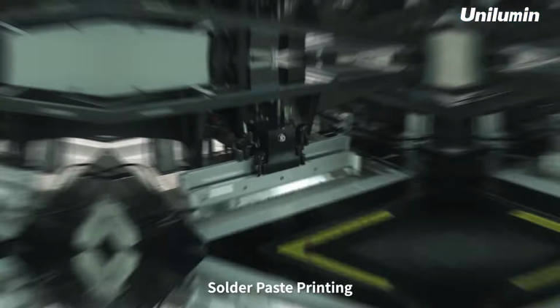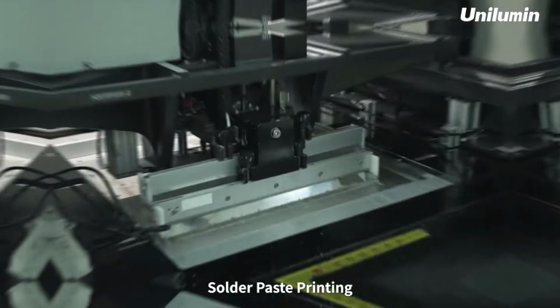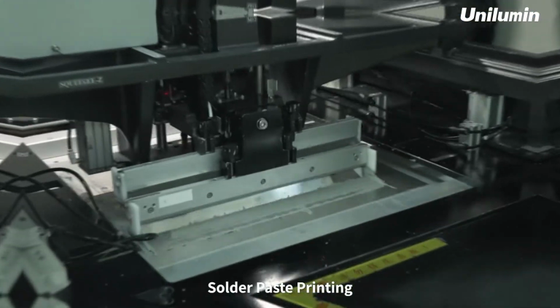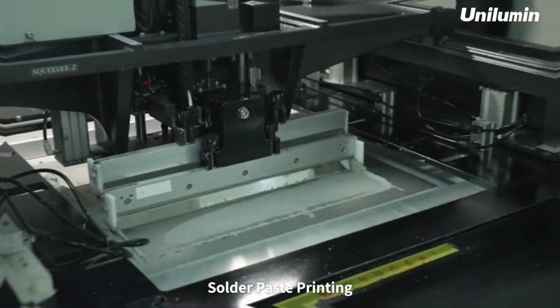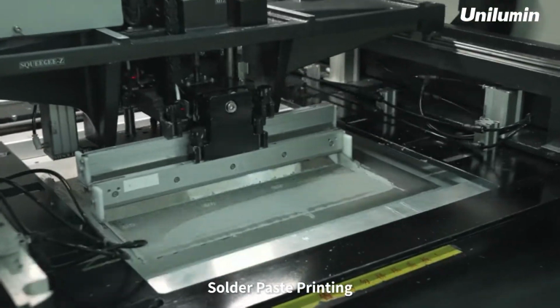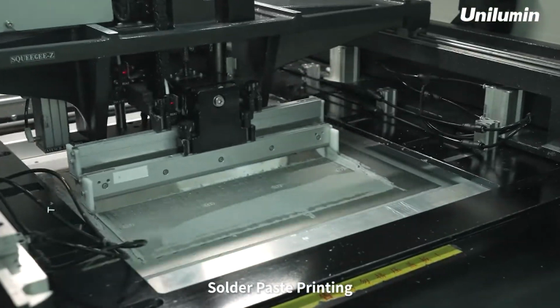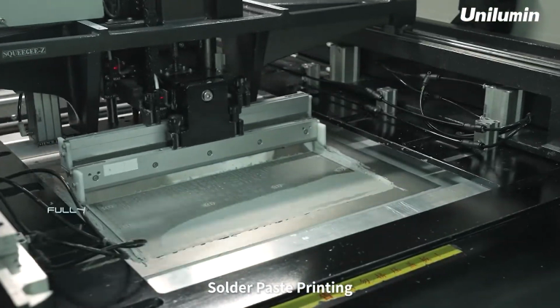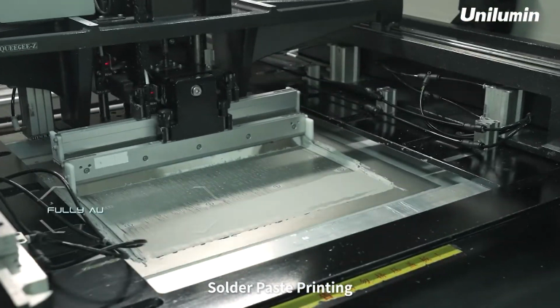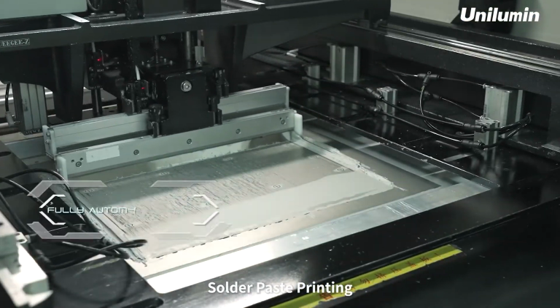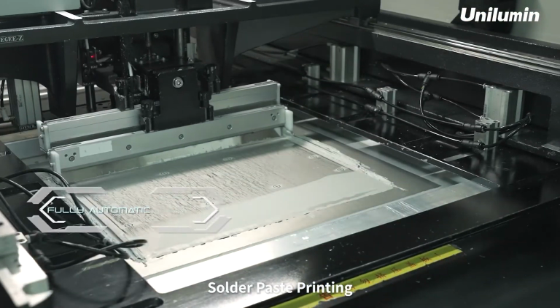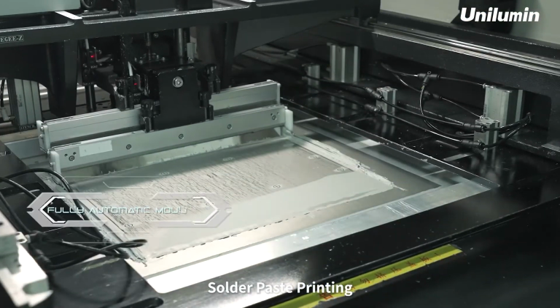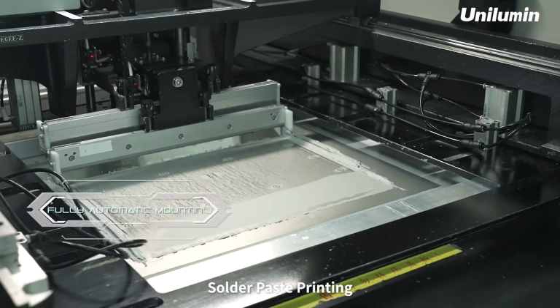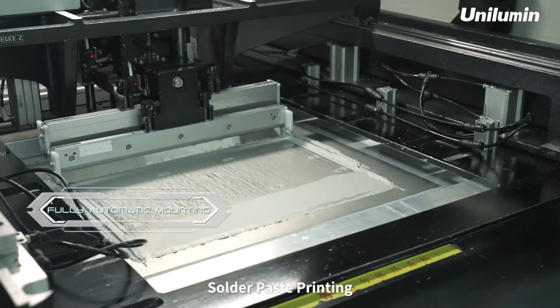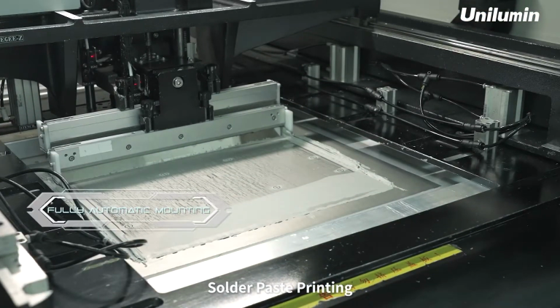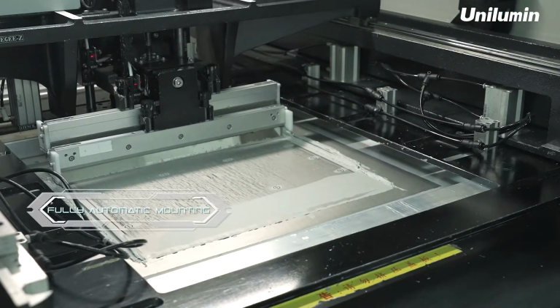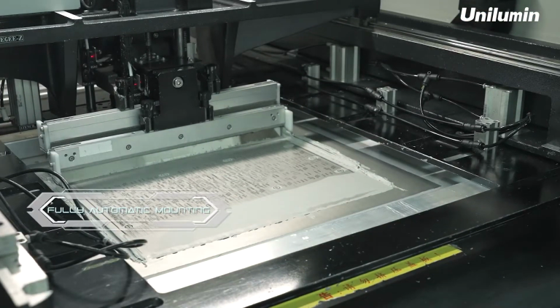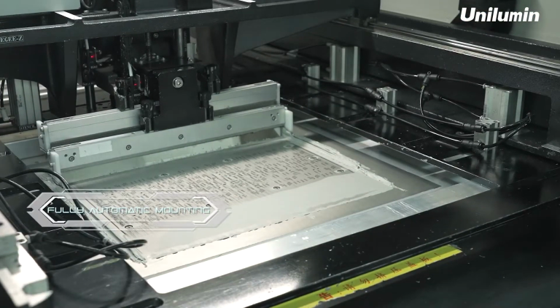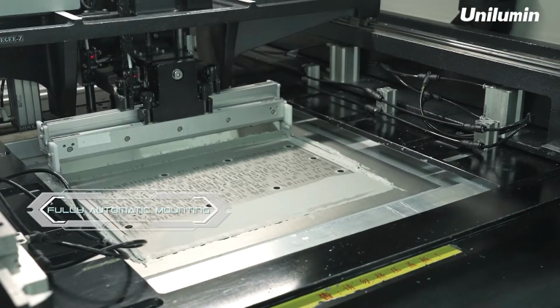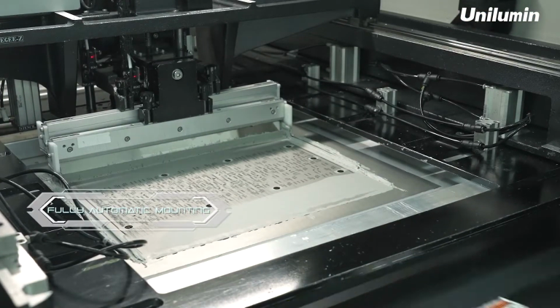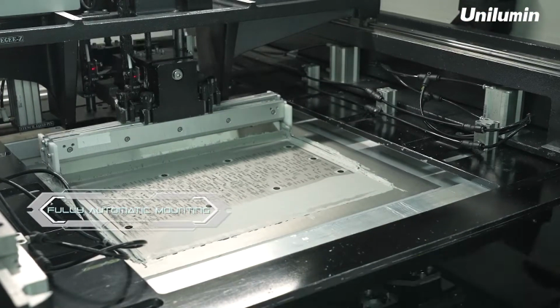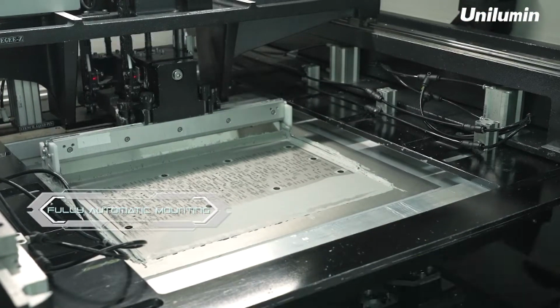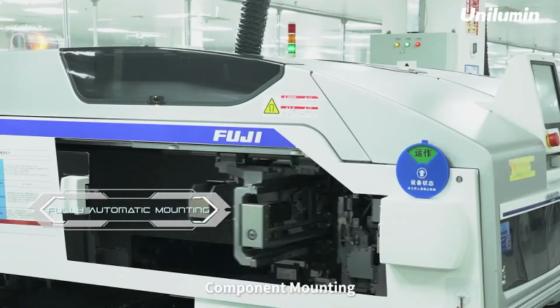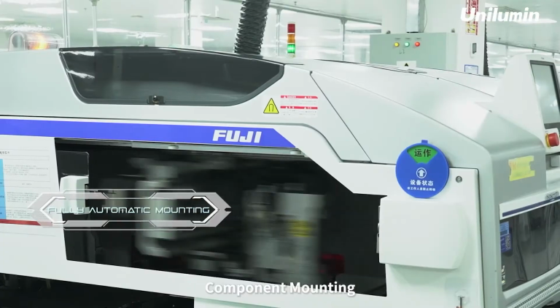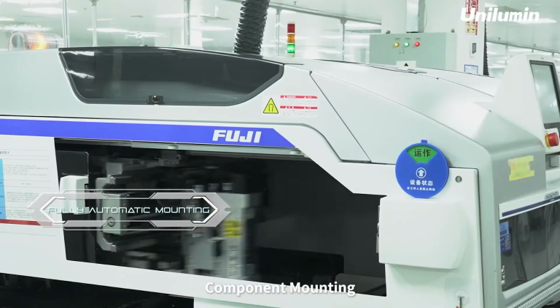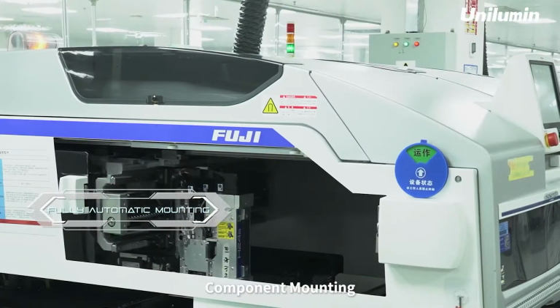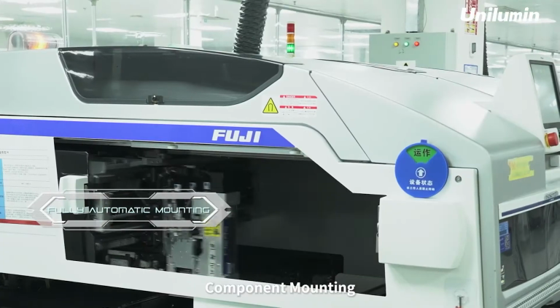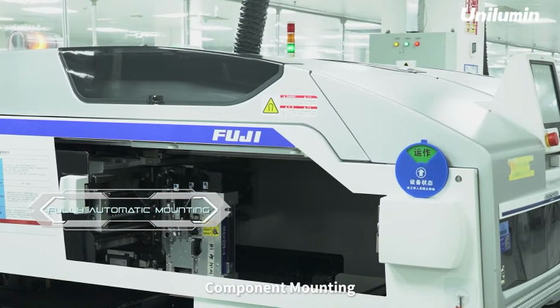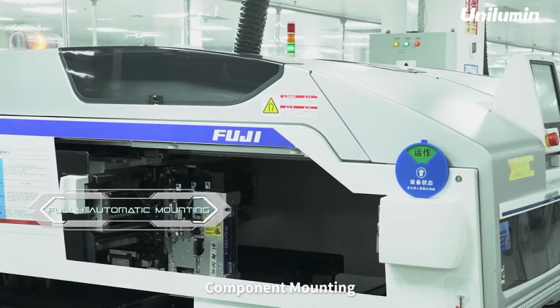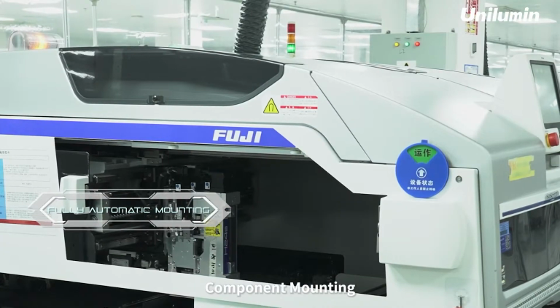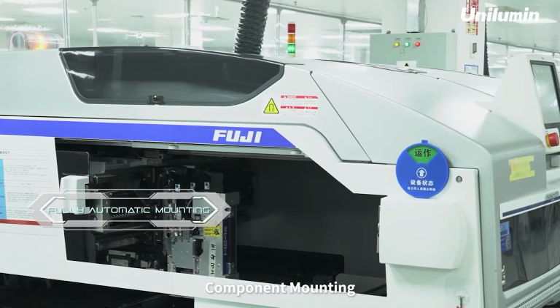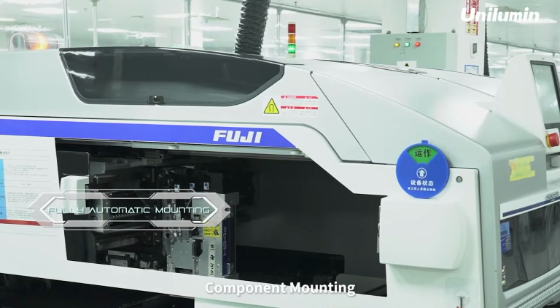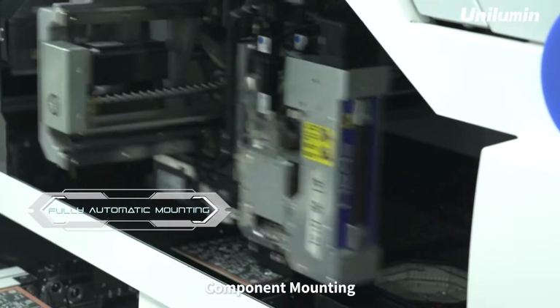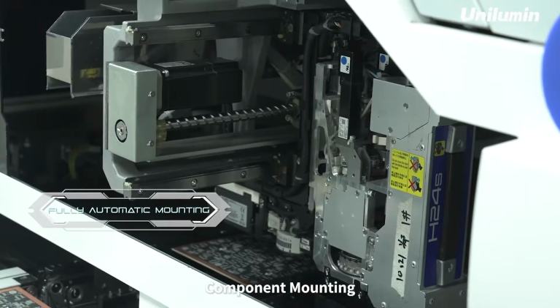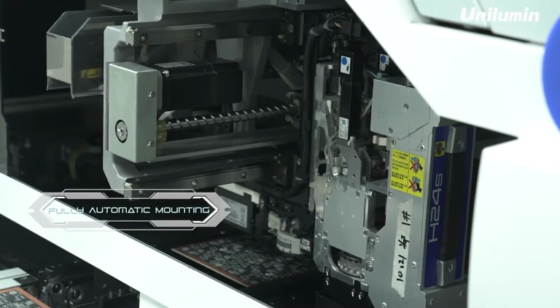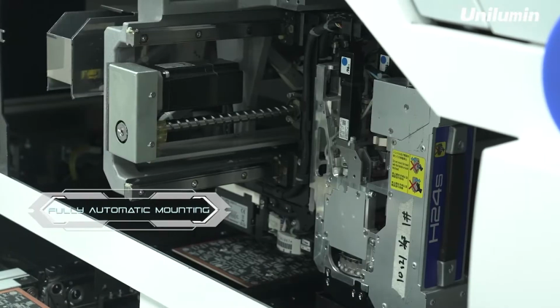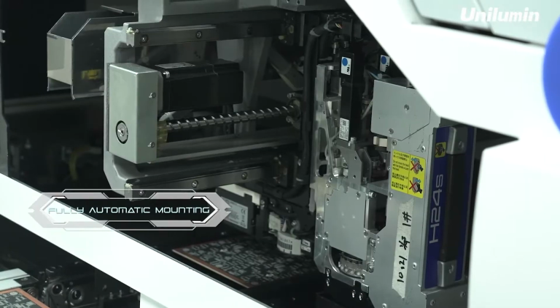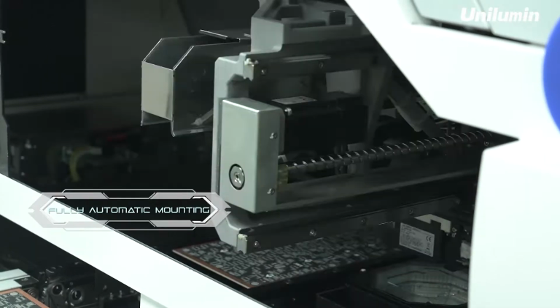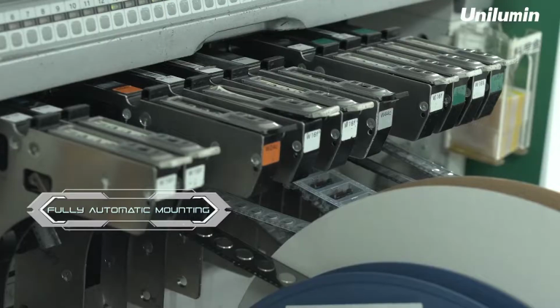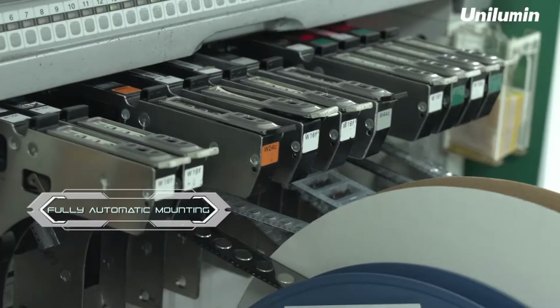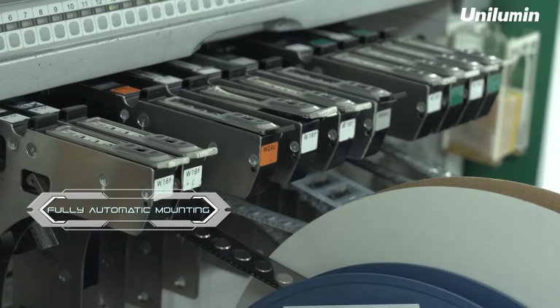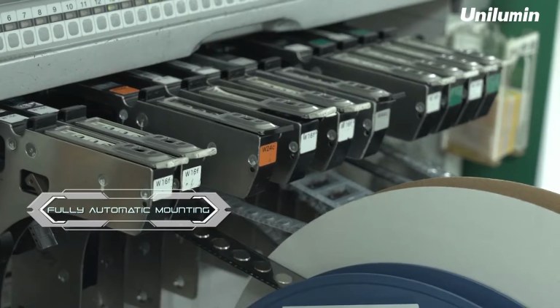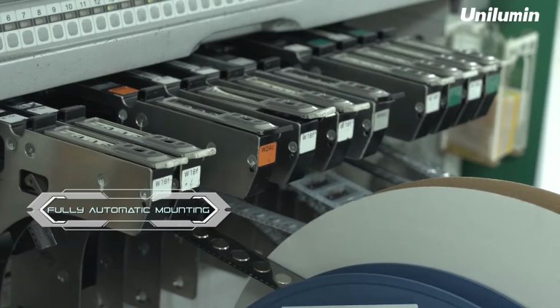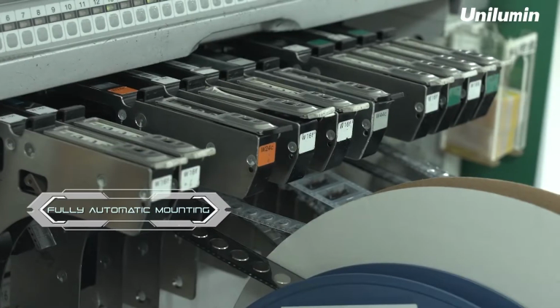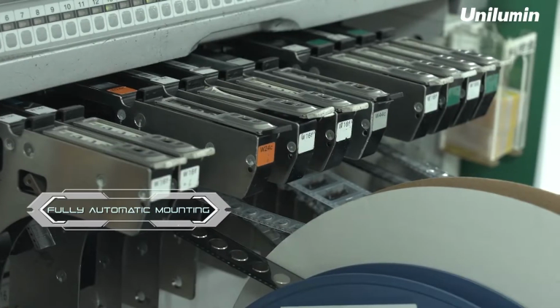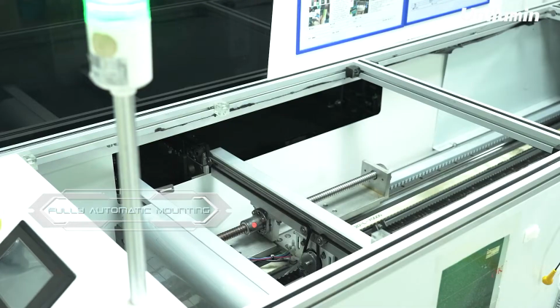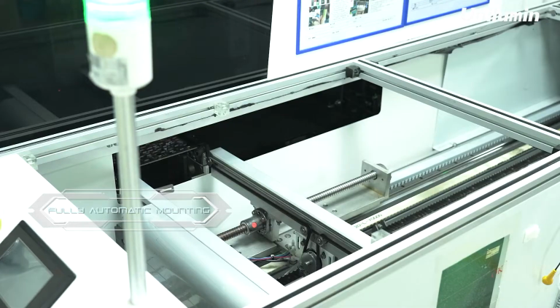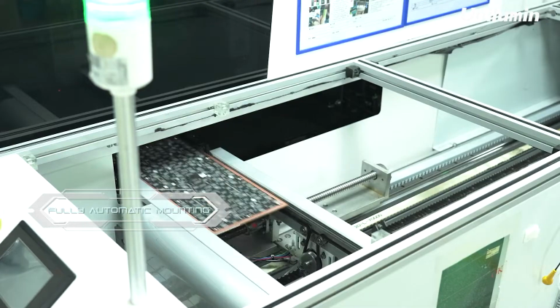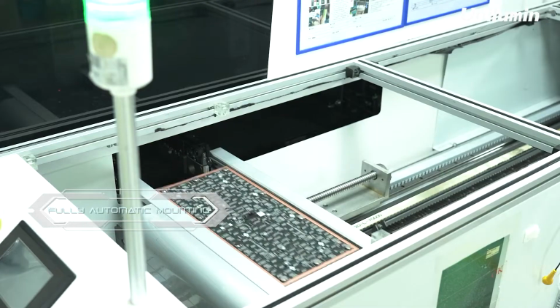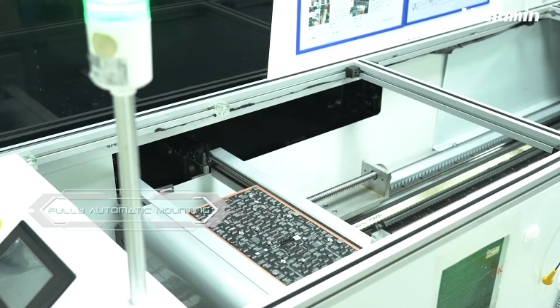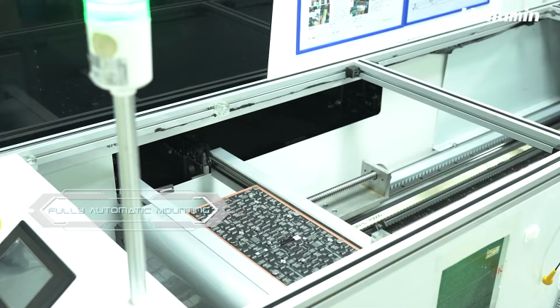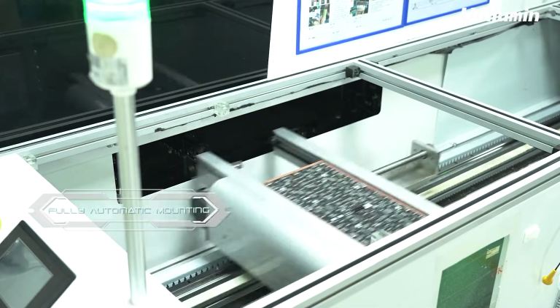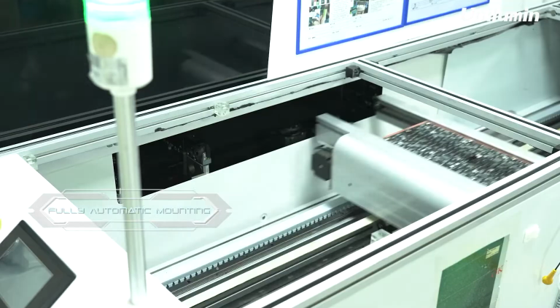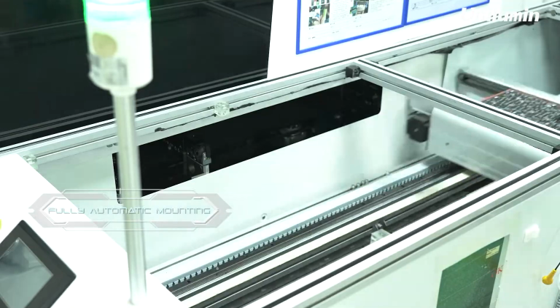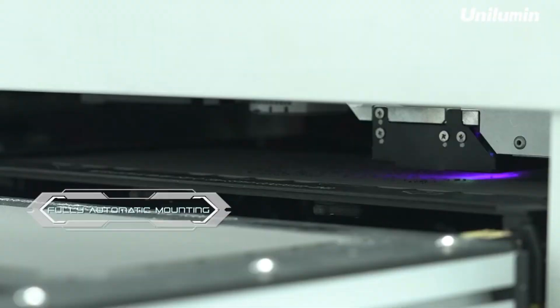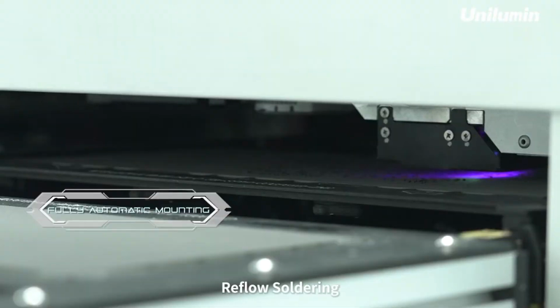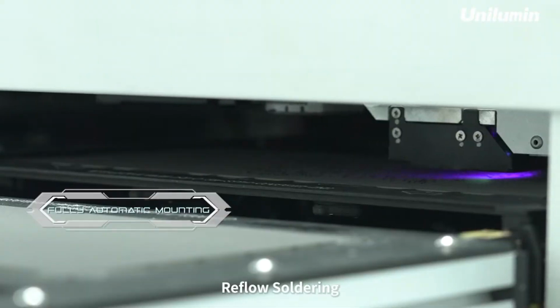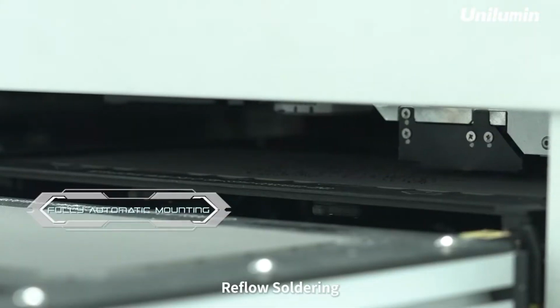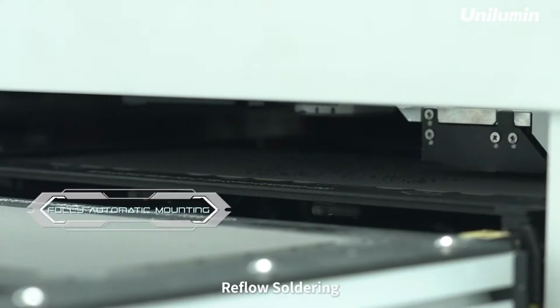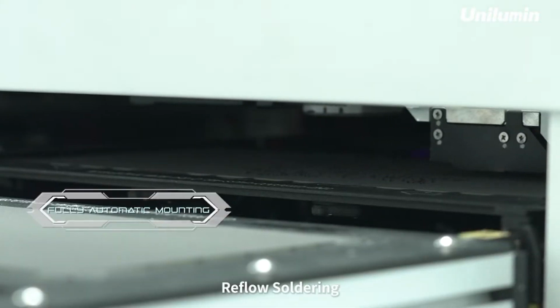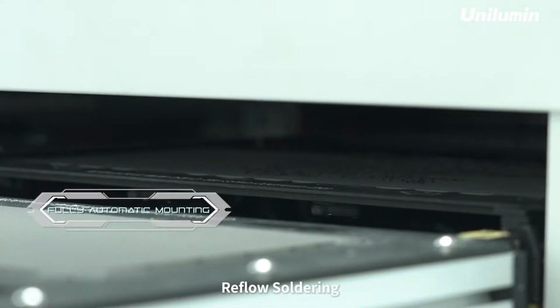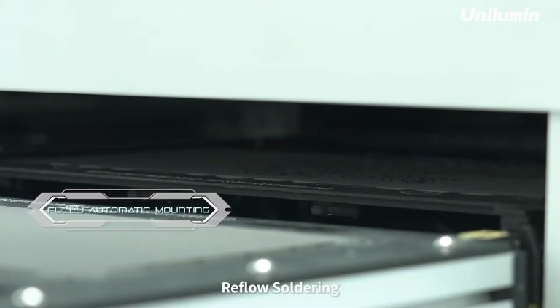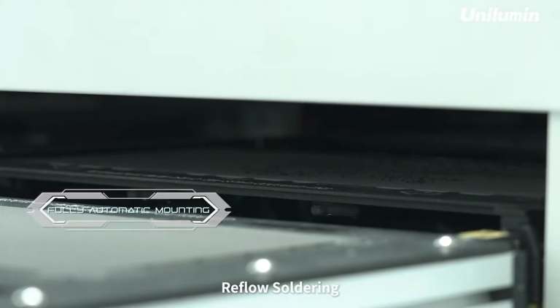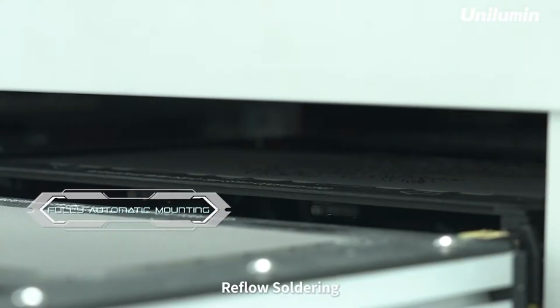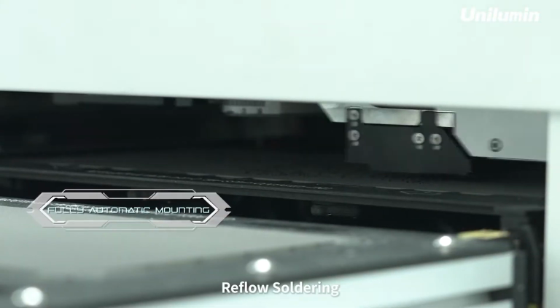Solder paste printing. Component mounting. Reflow soldering.